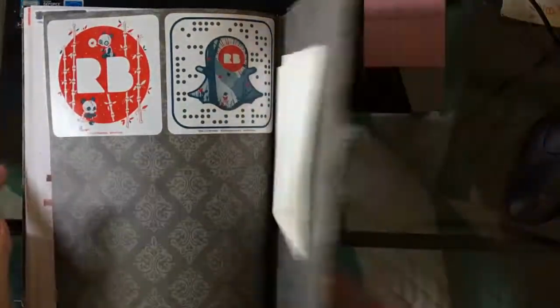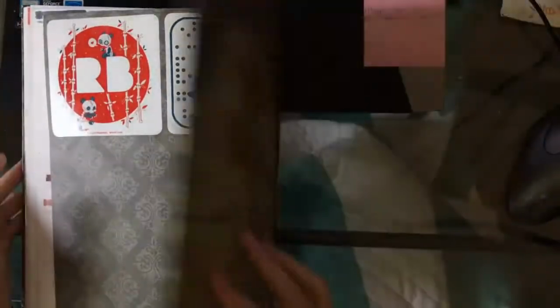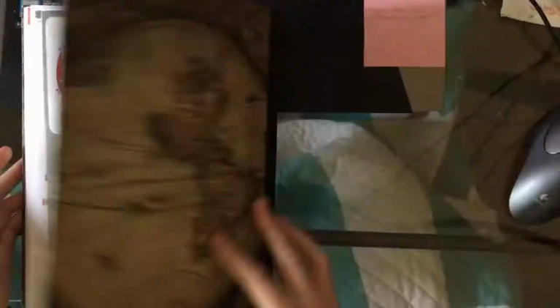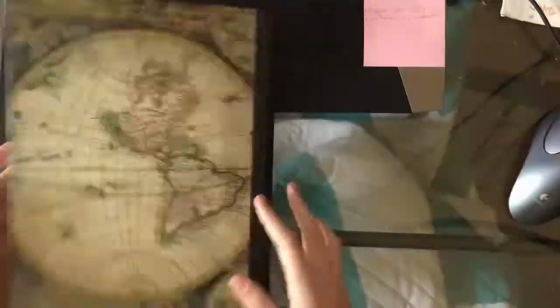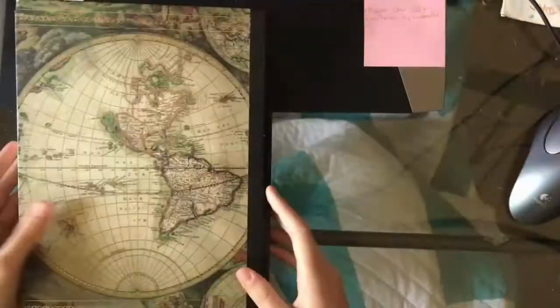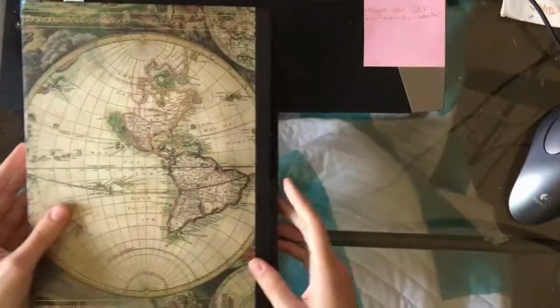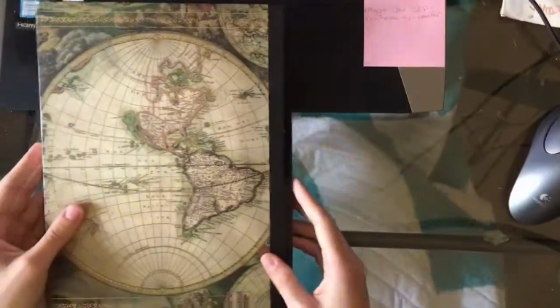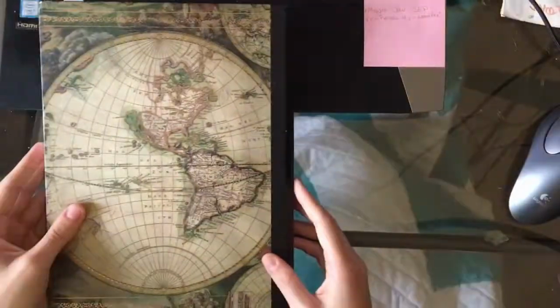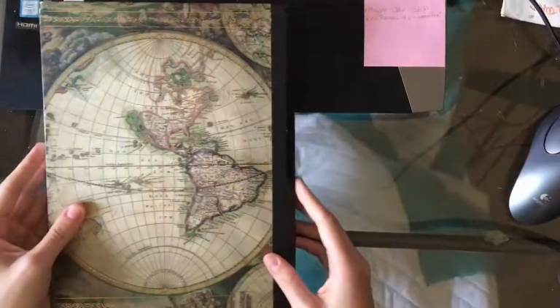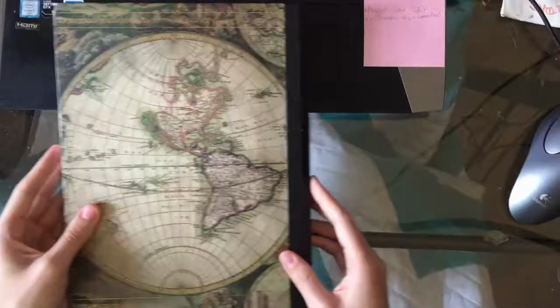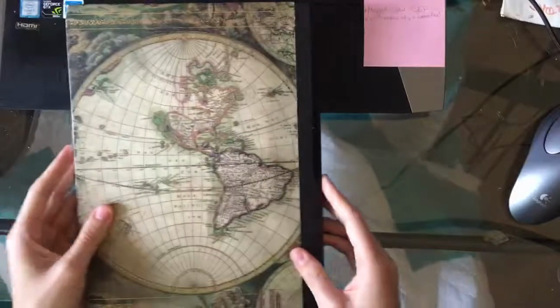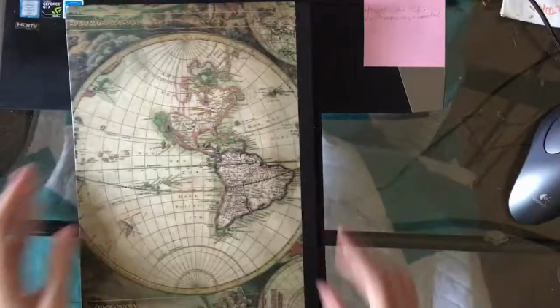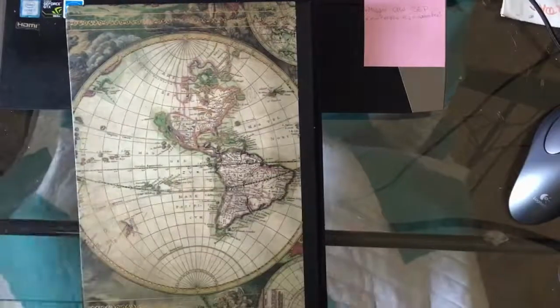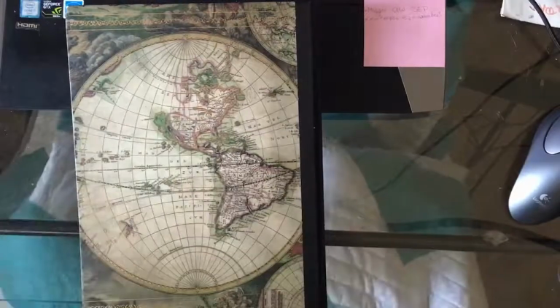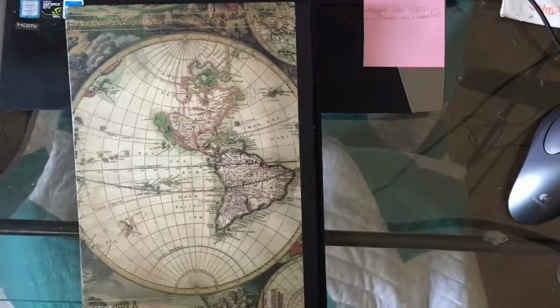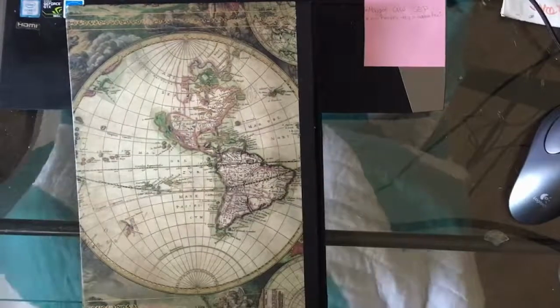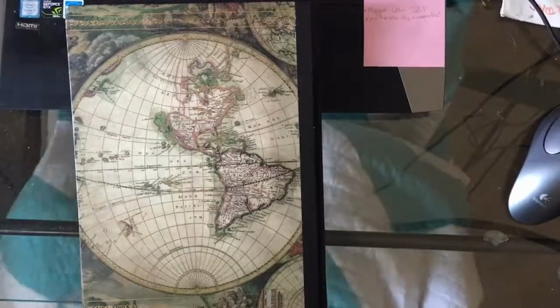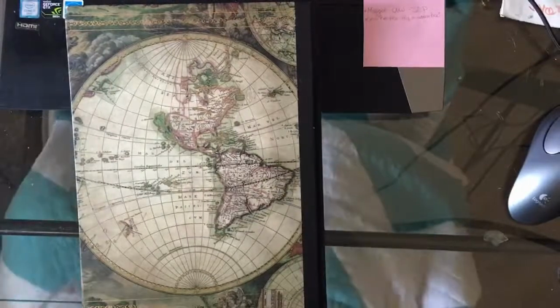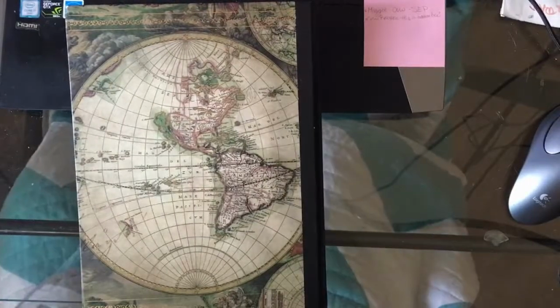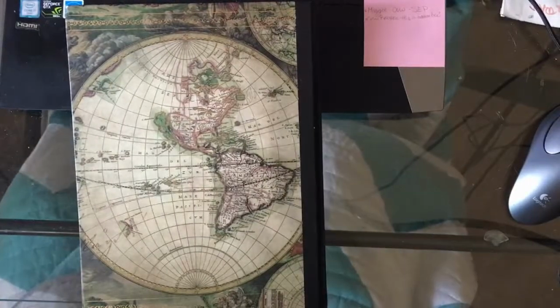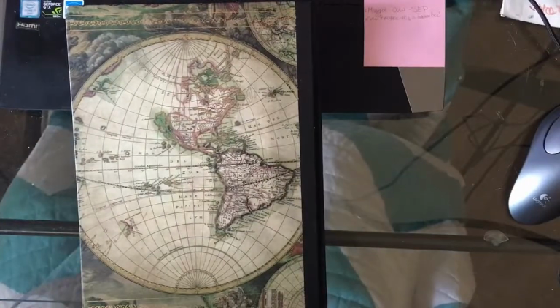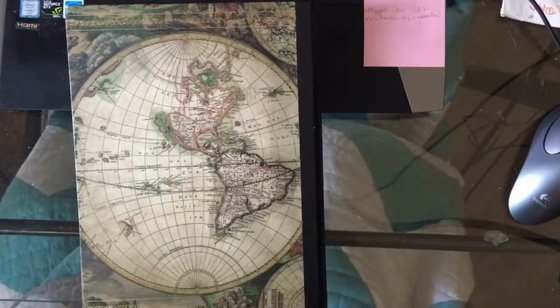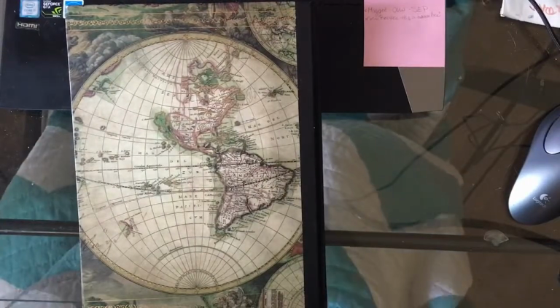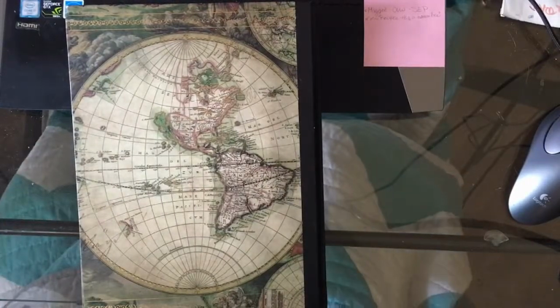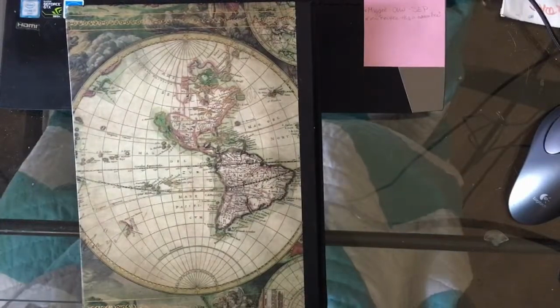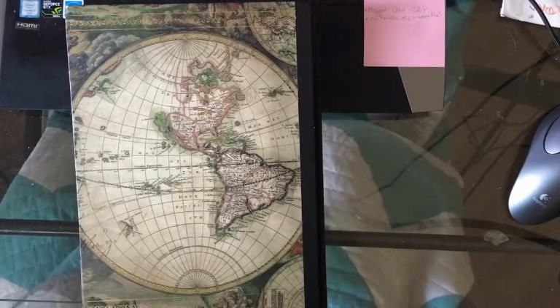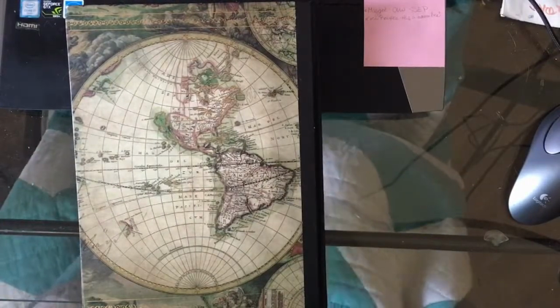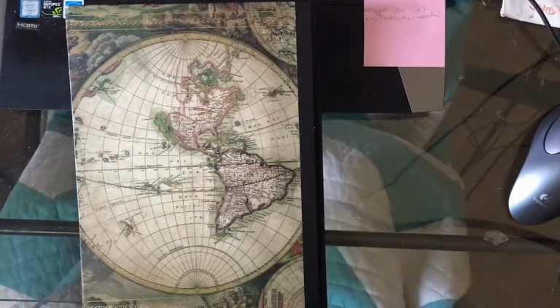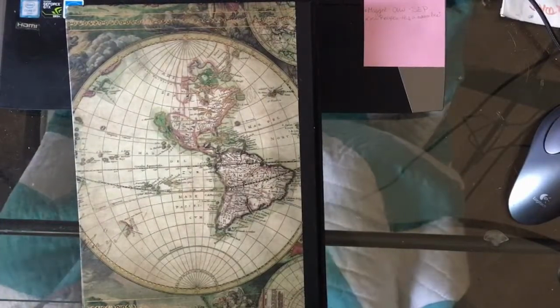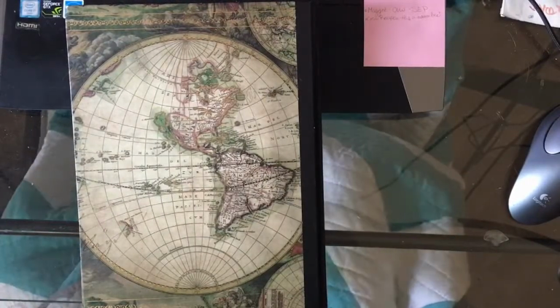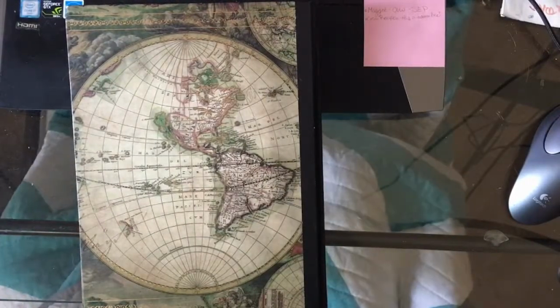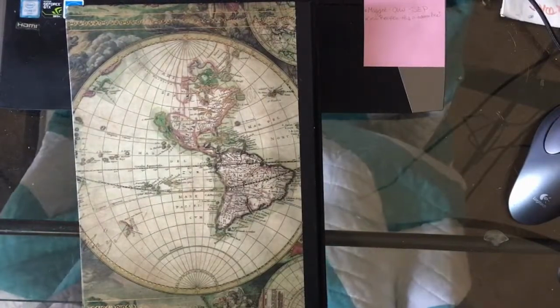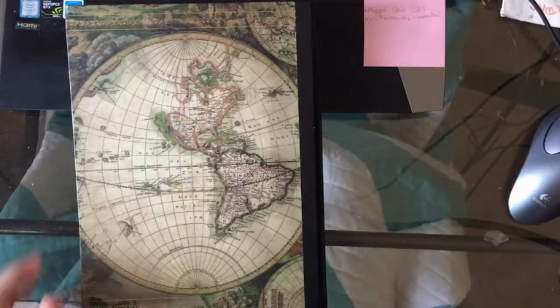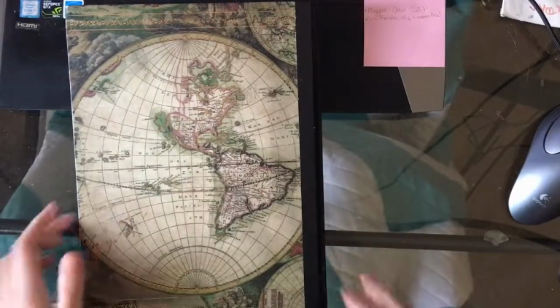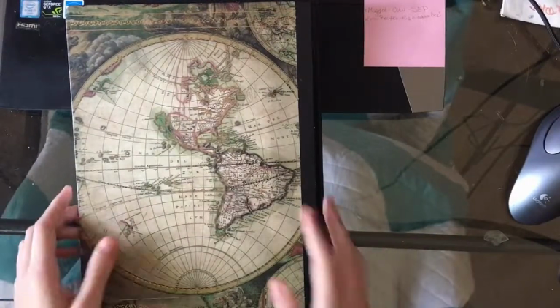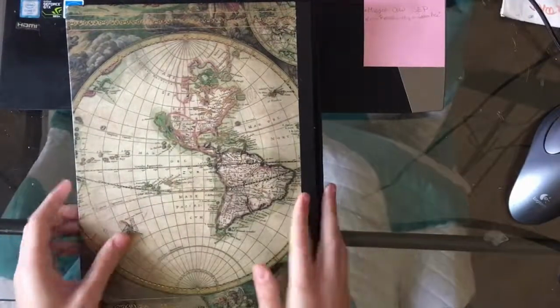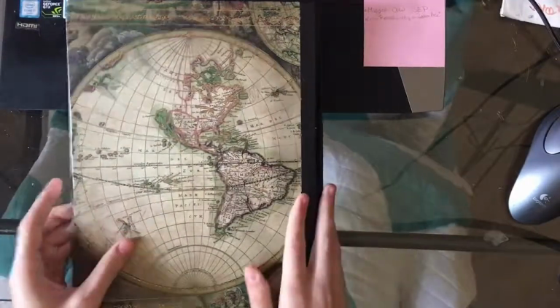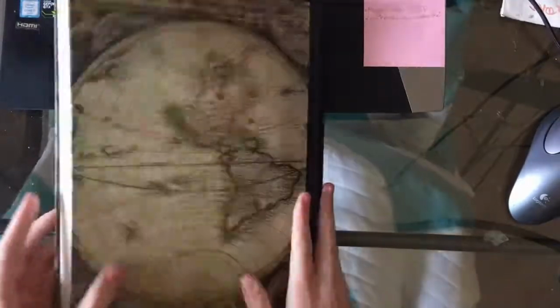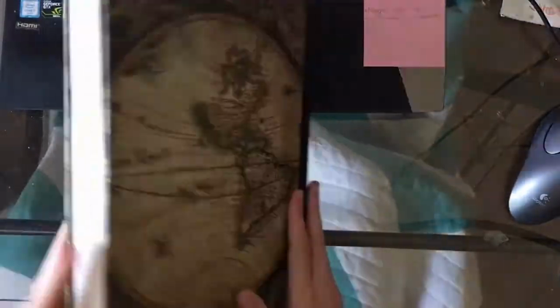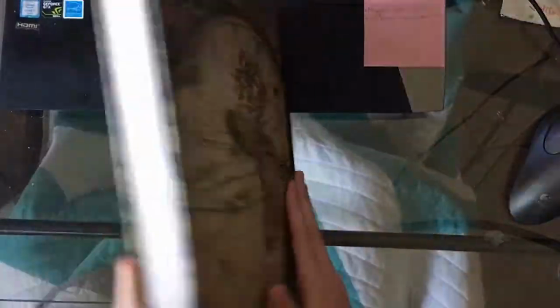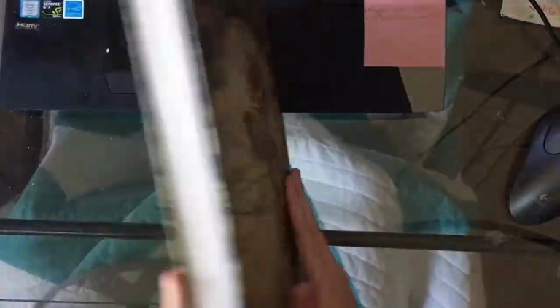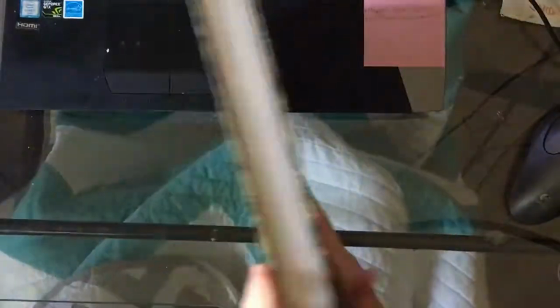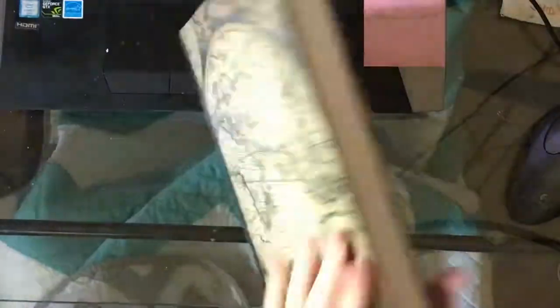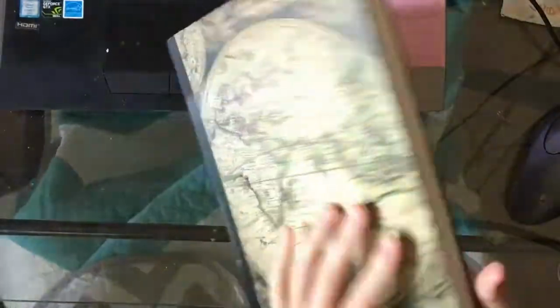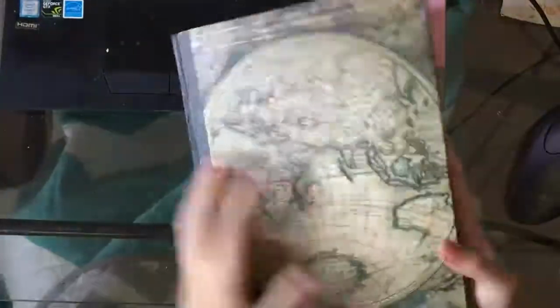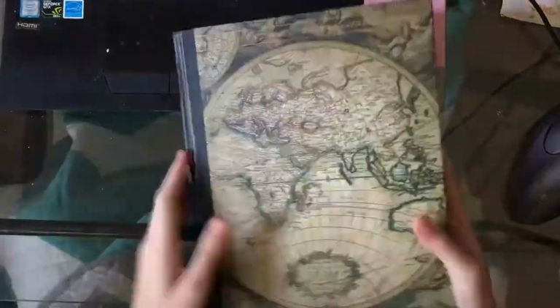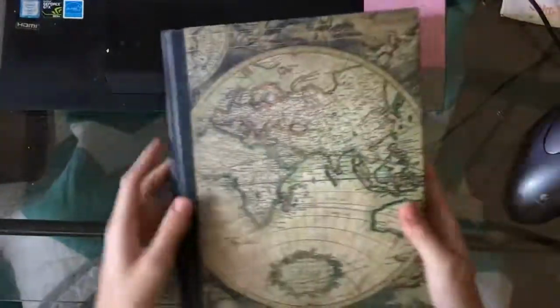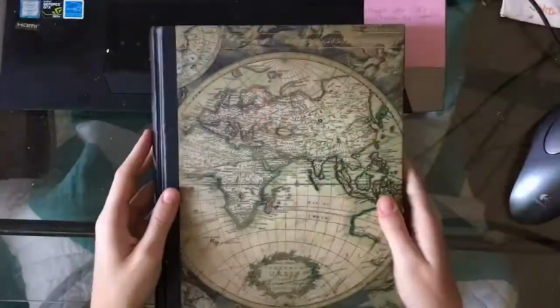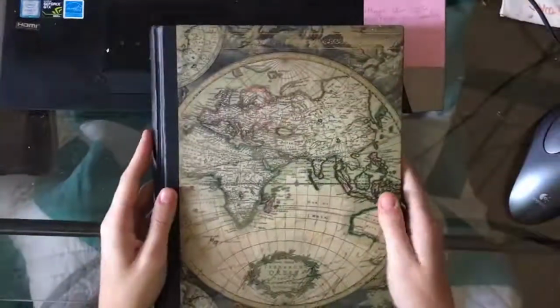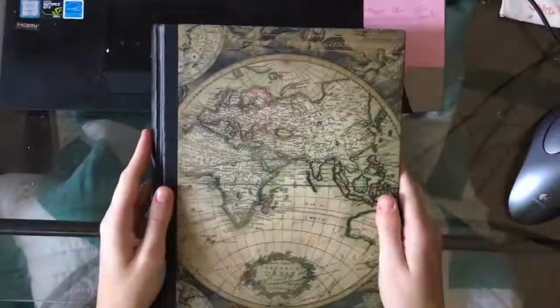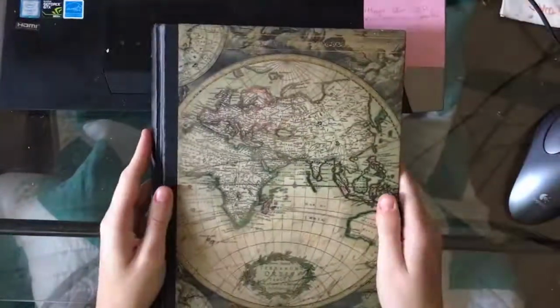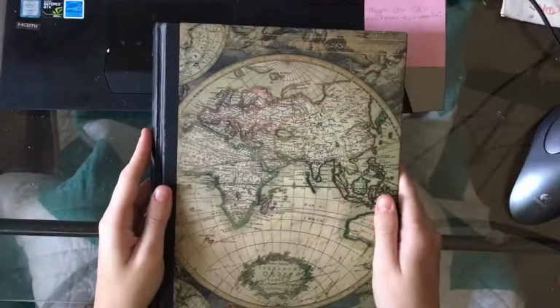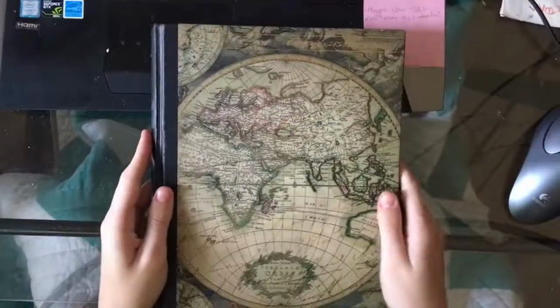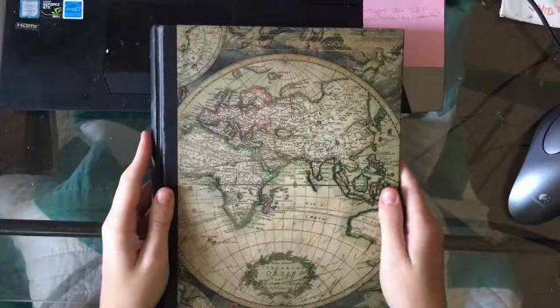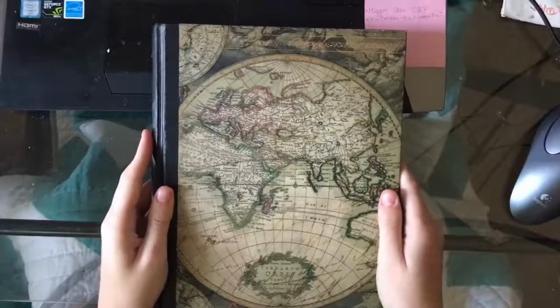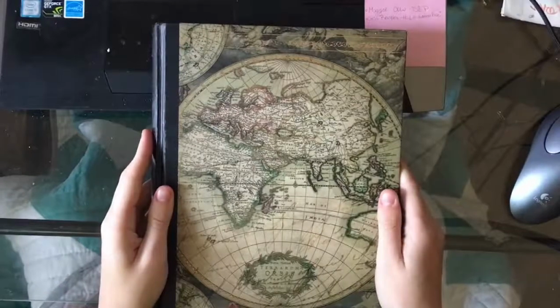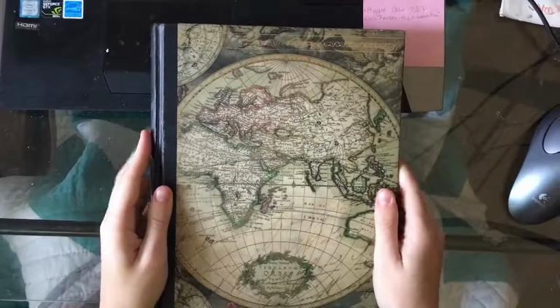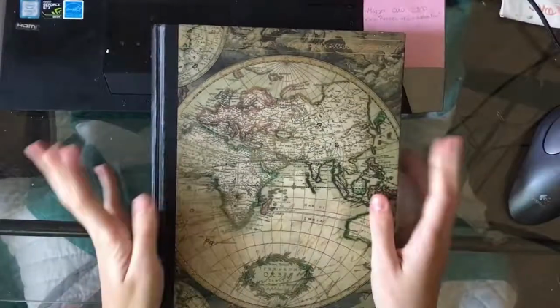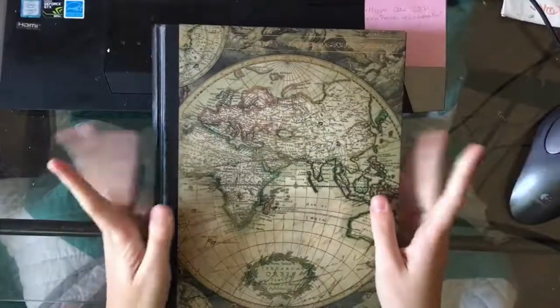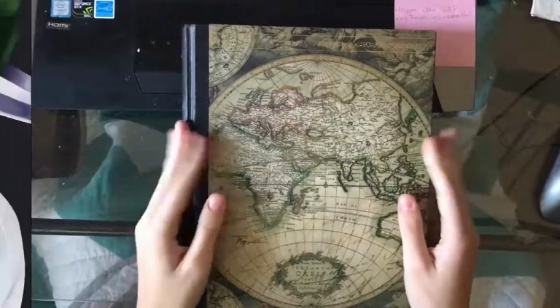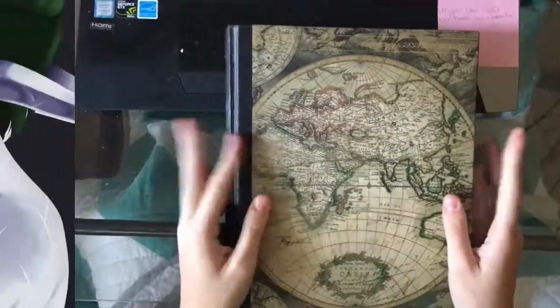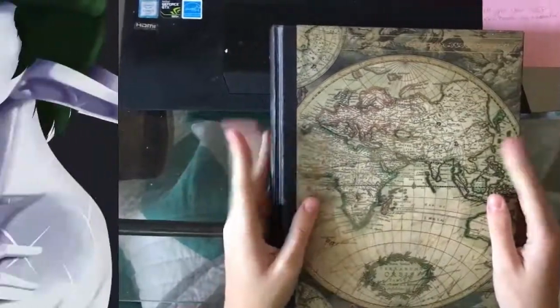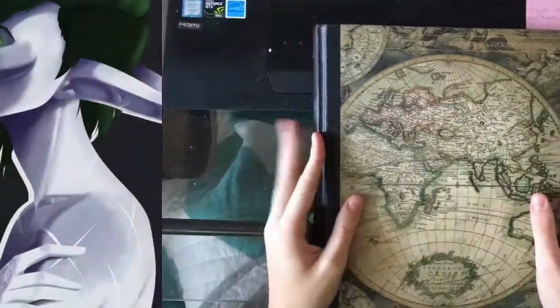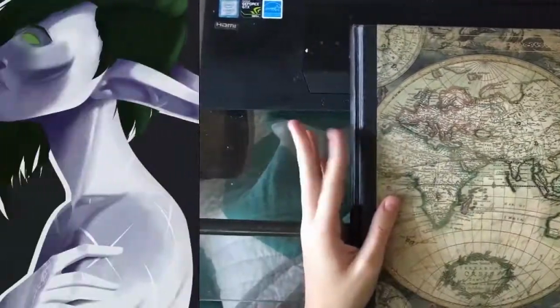Thank you for watching my sketchbook tour — I hope you enjoyed it. On to the next one!